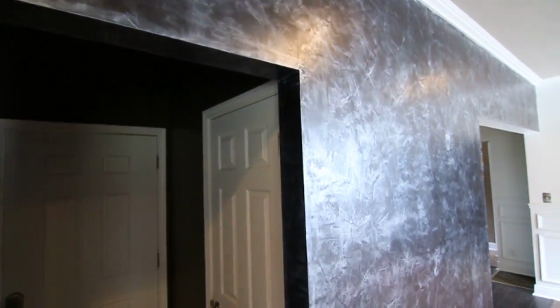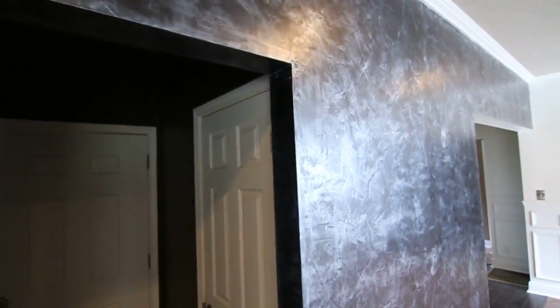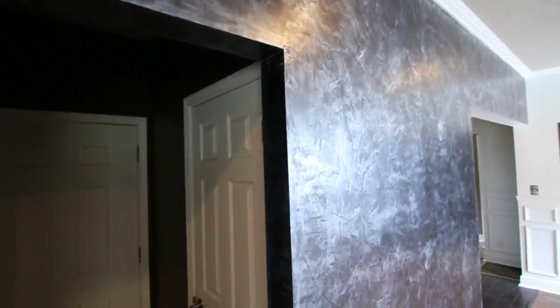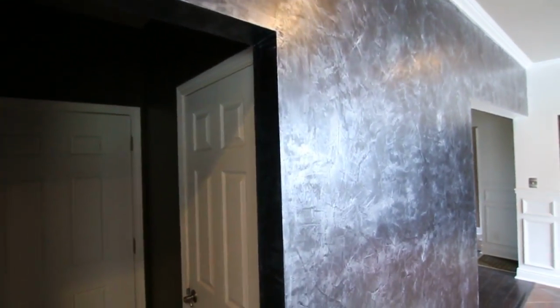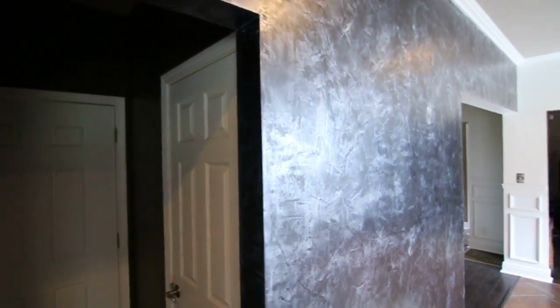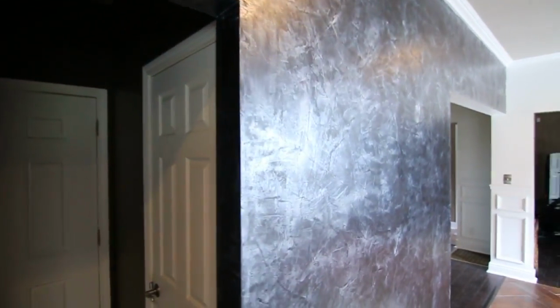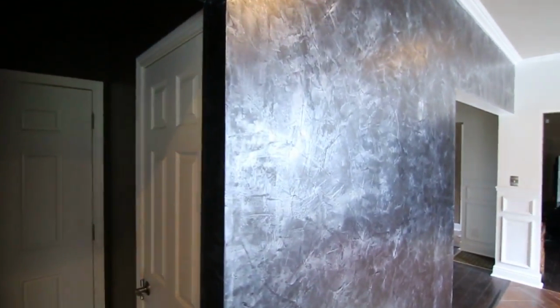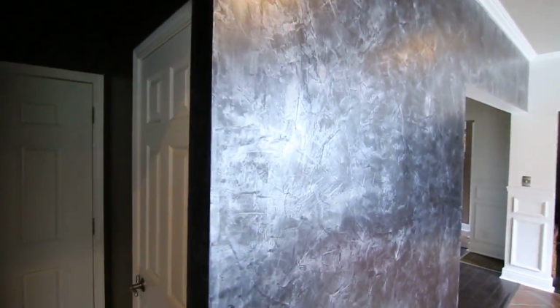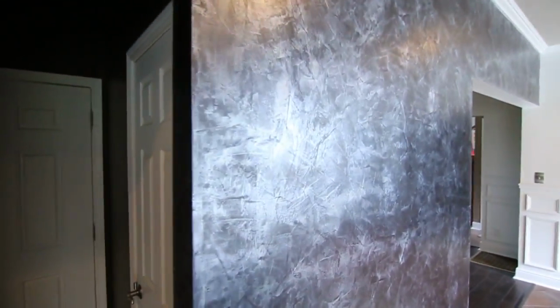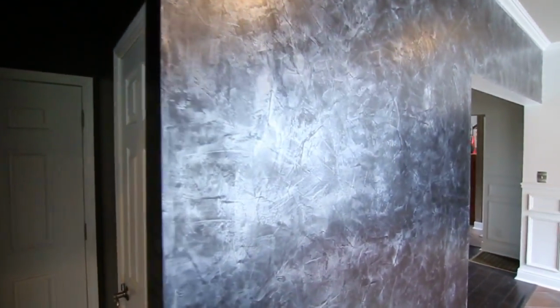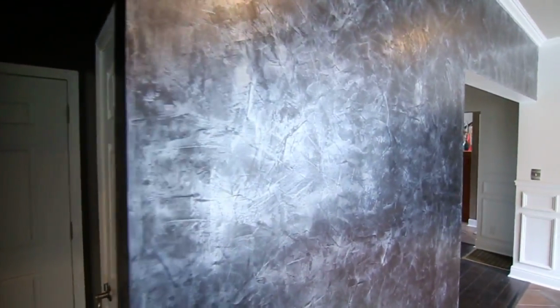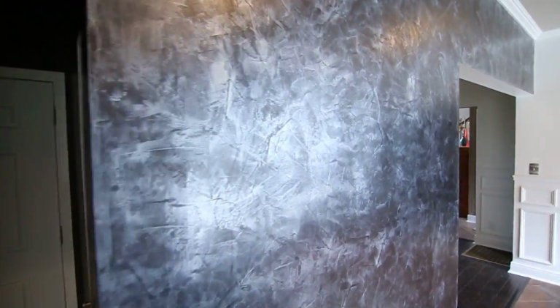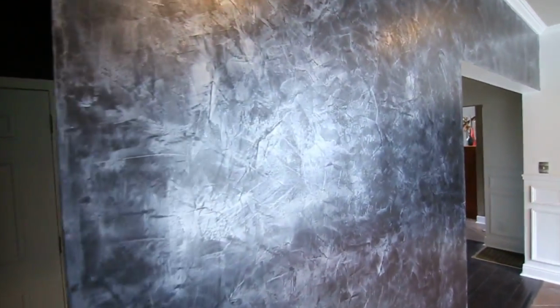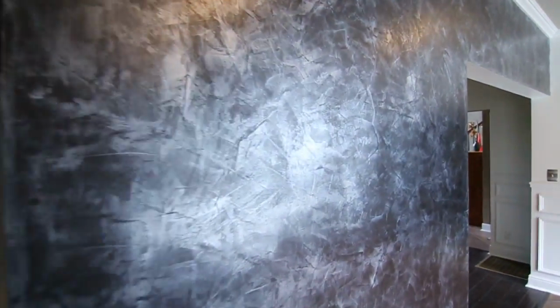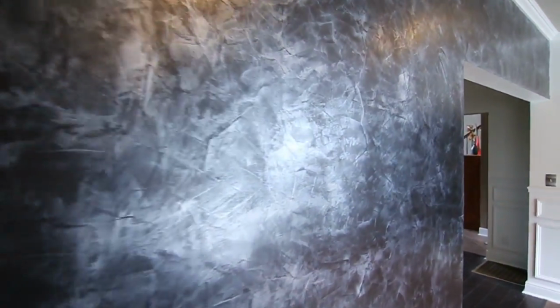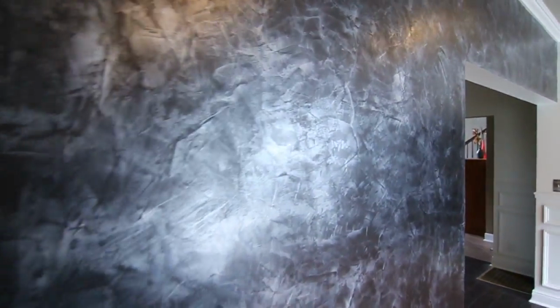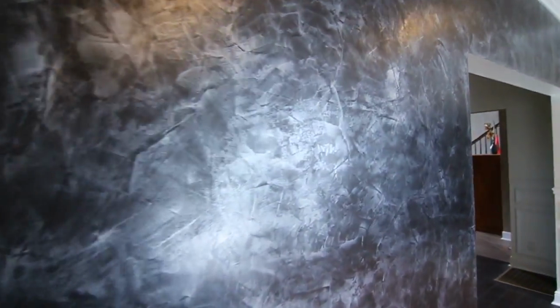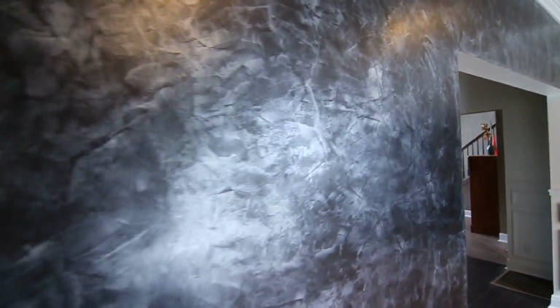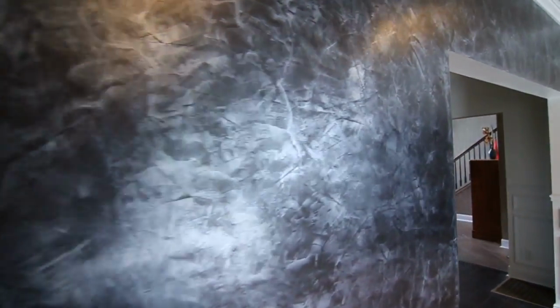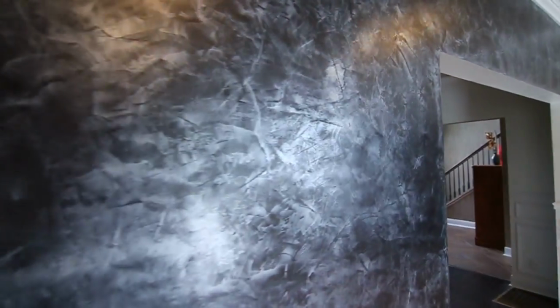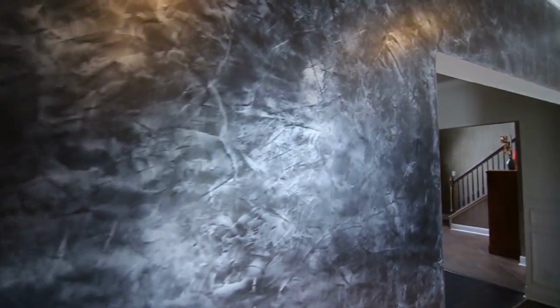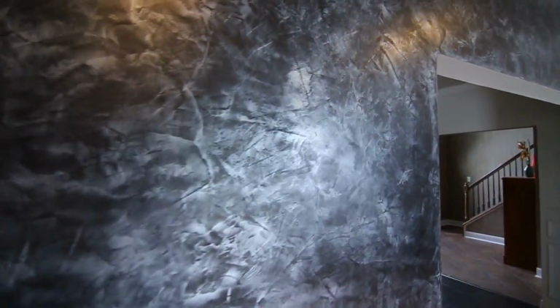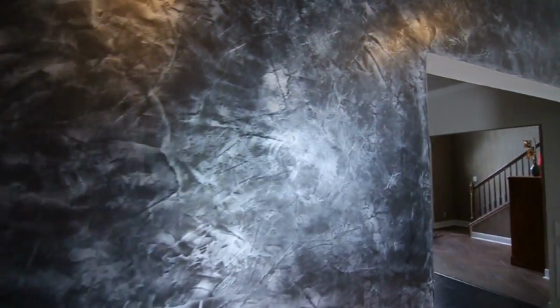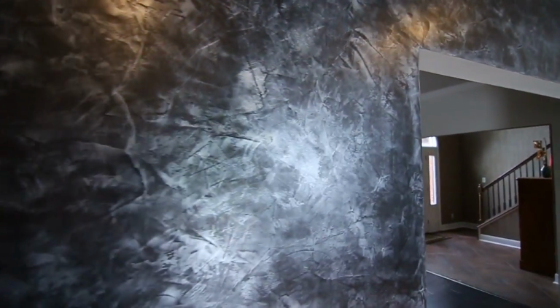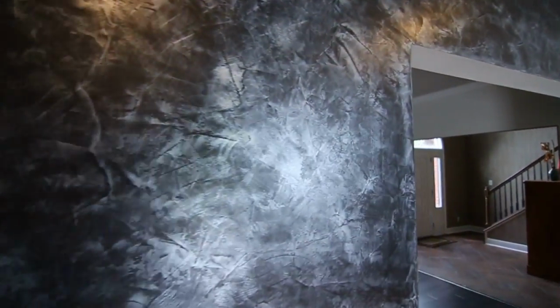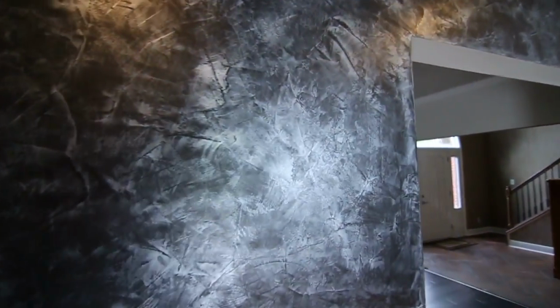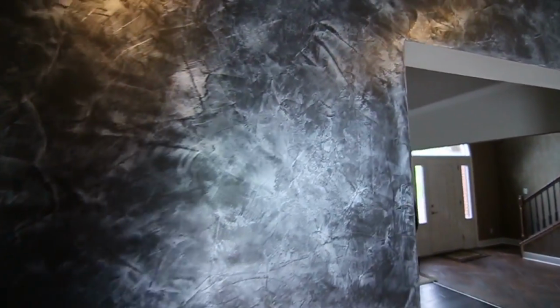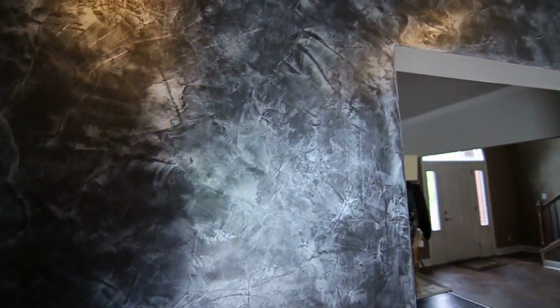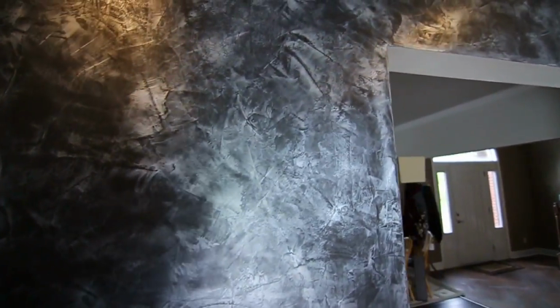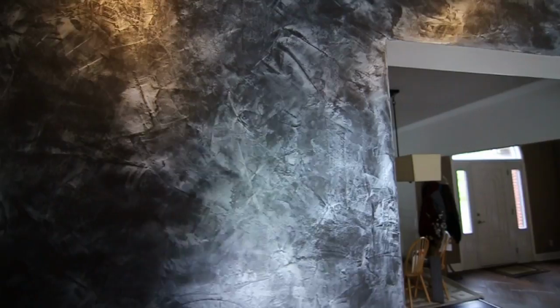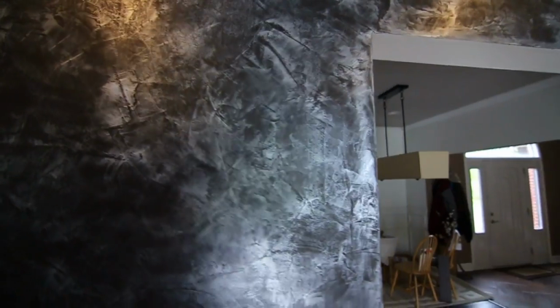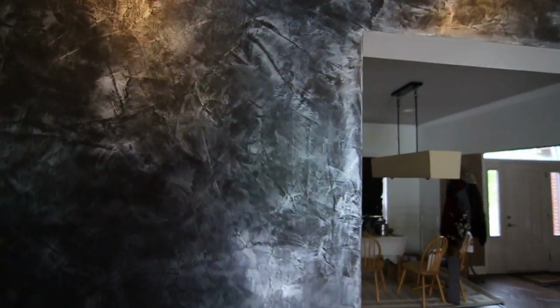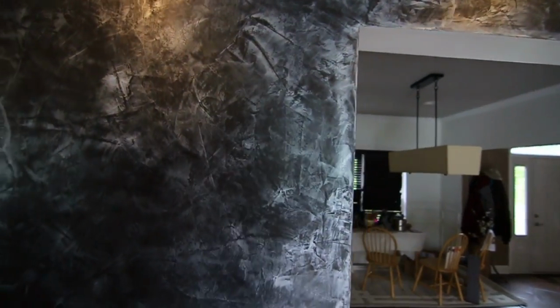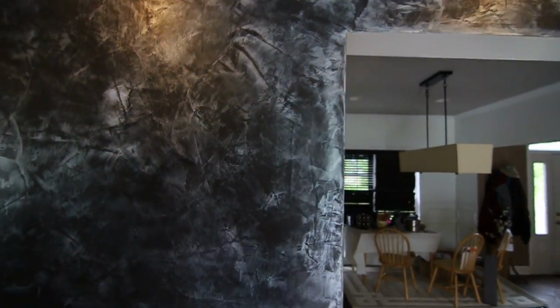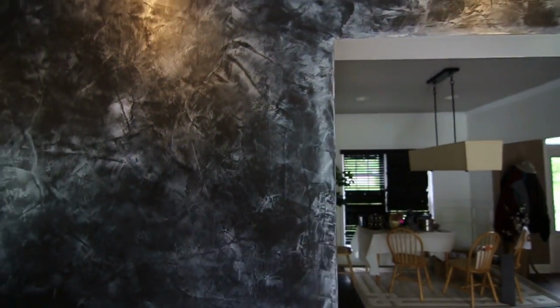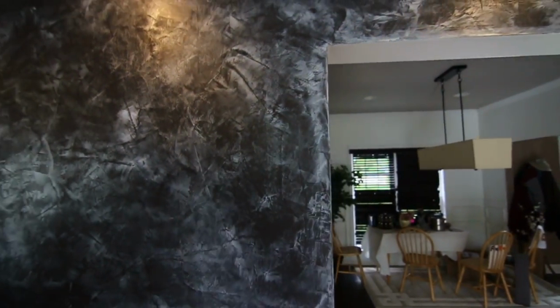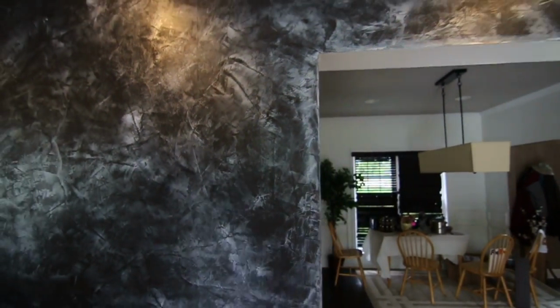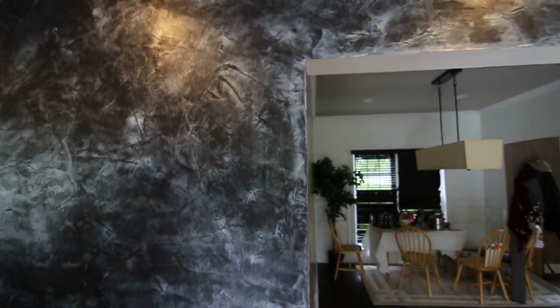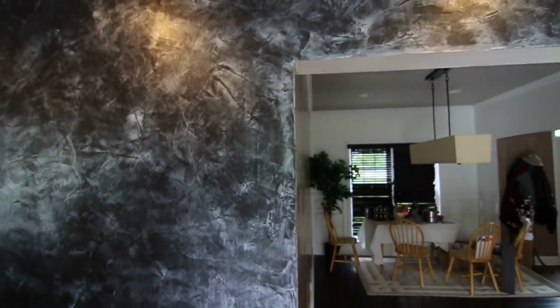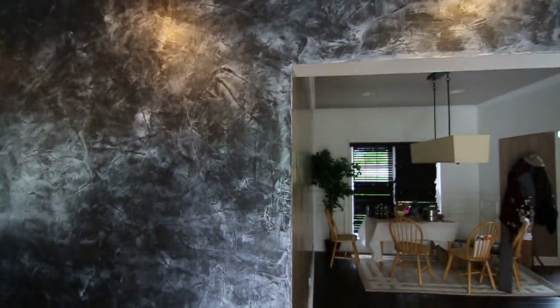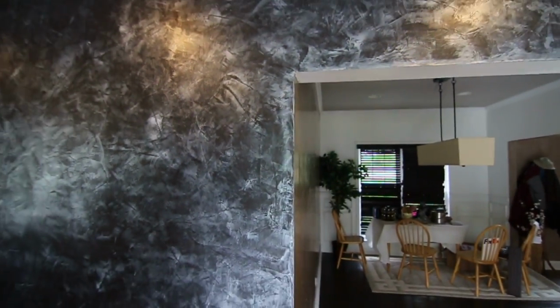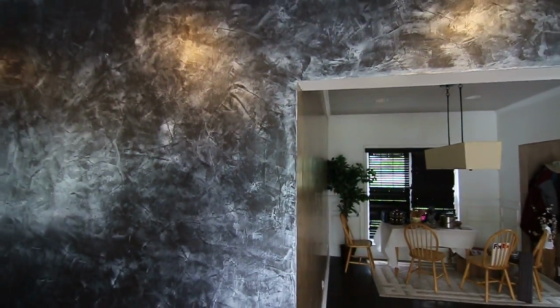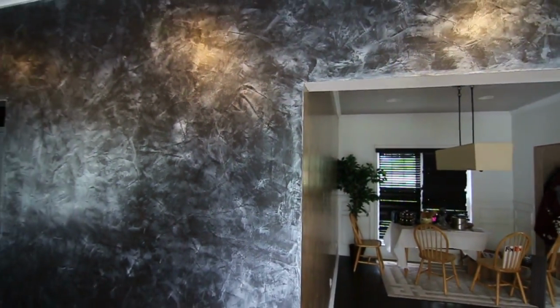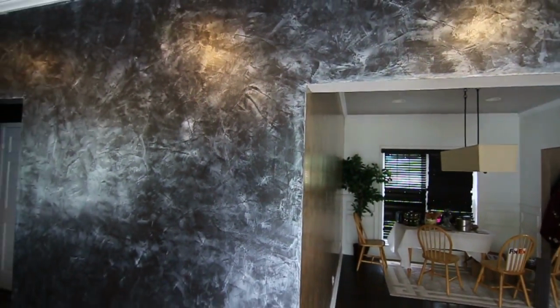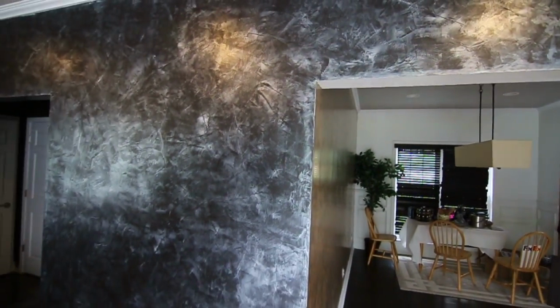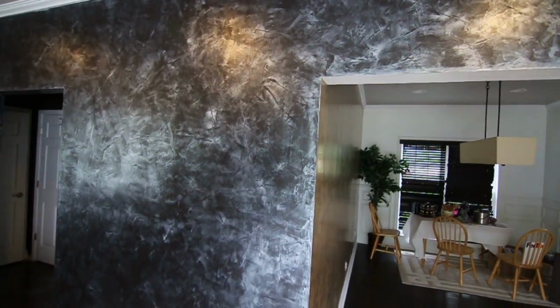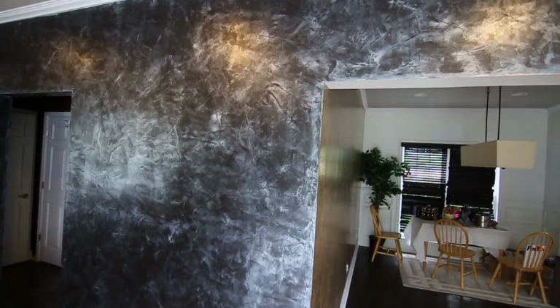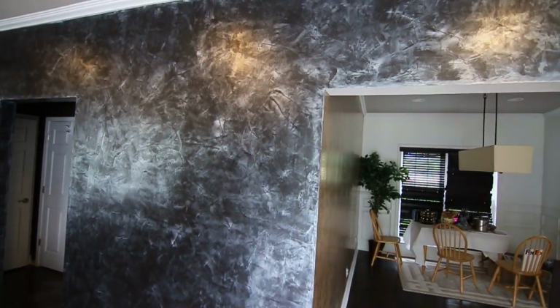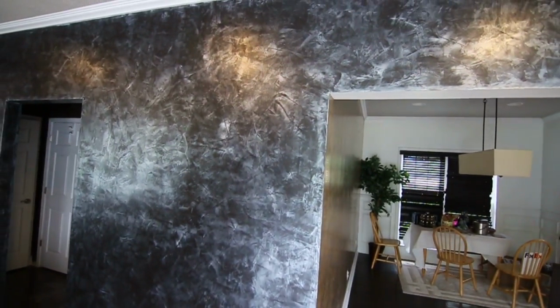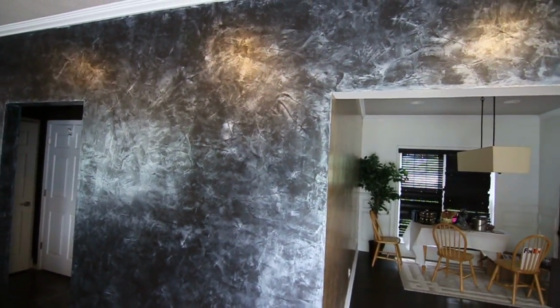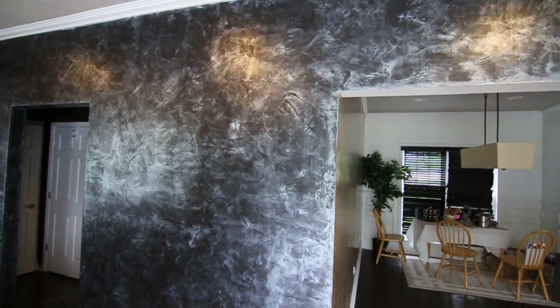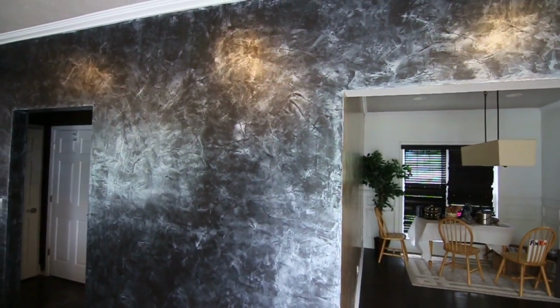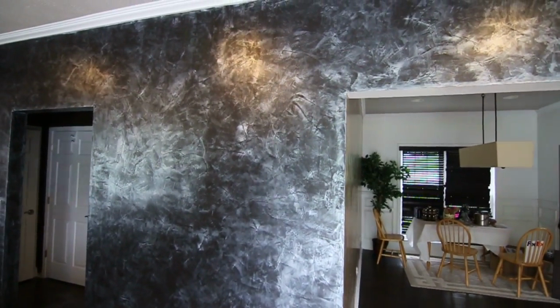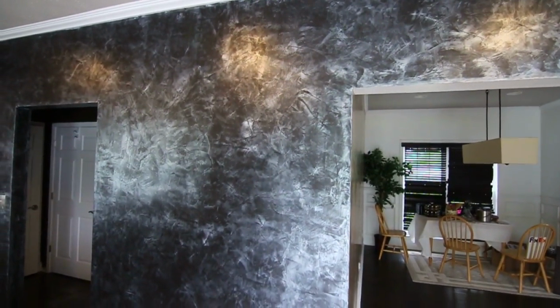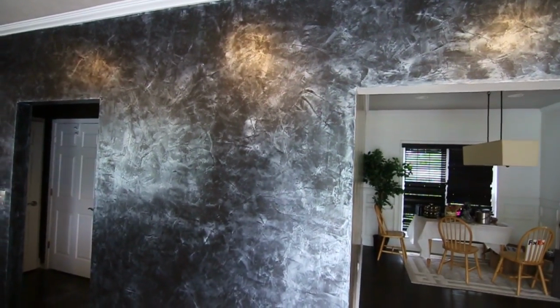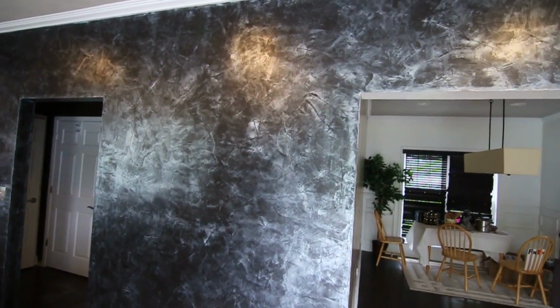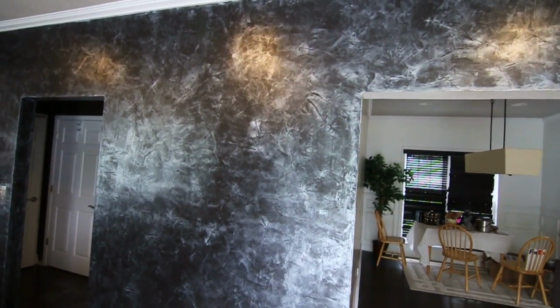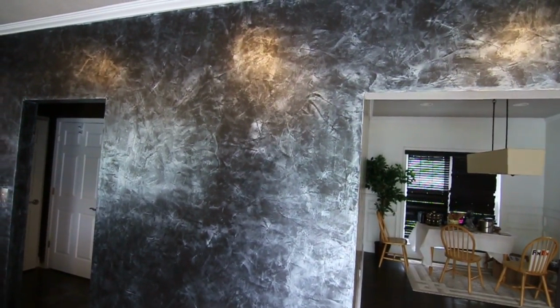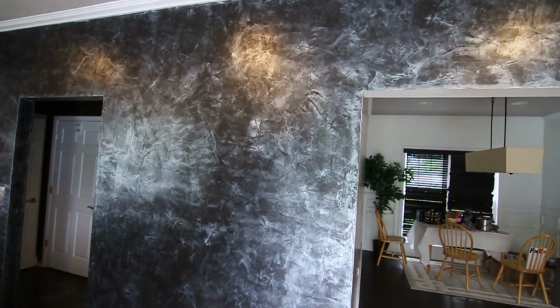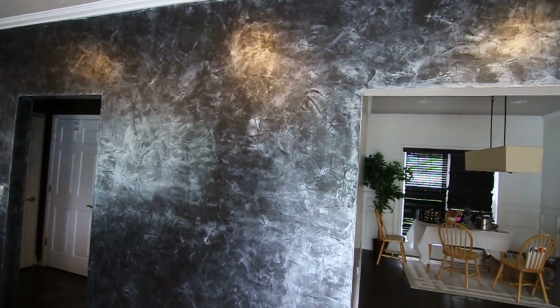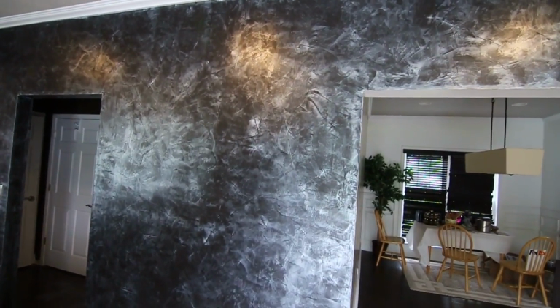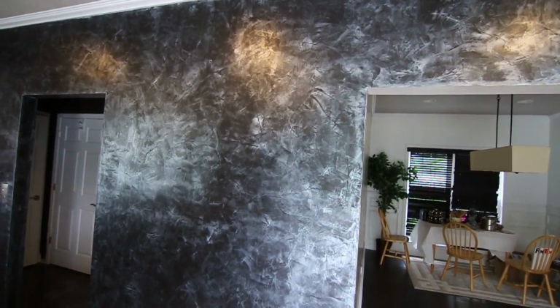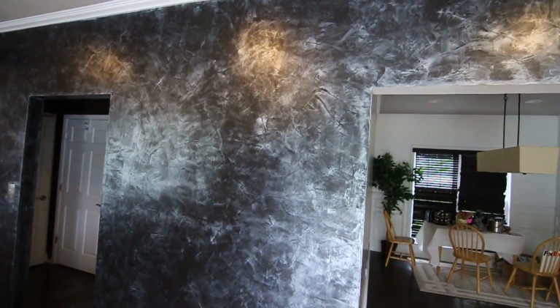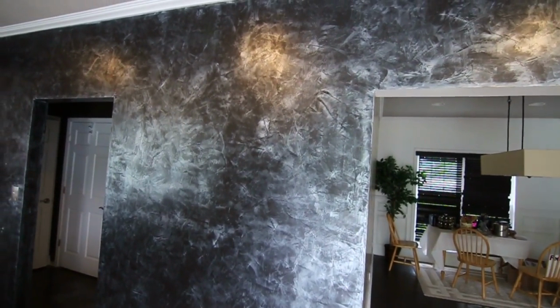Pretty. So there we have it — Venetian Plaster.